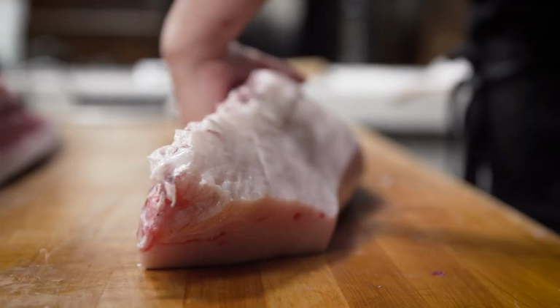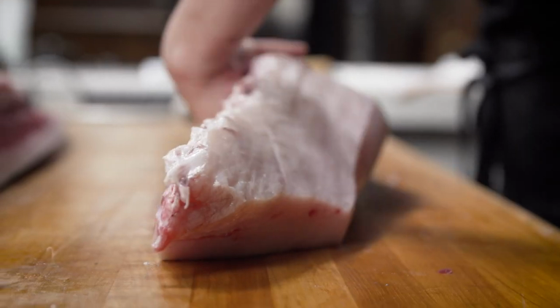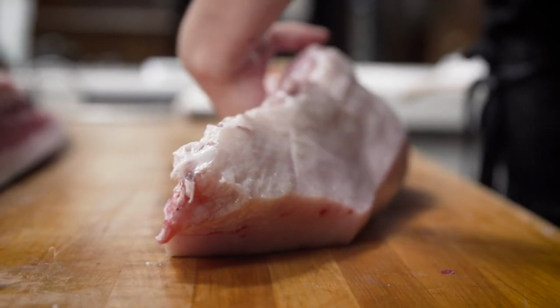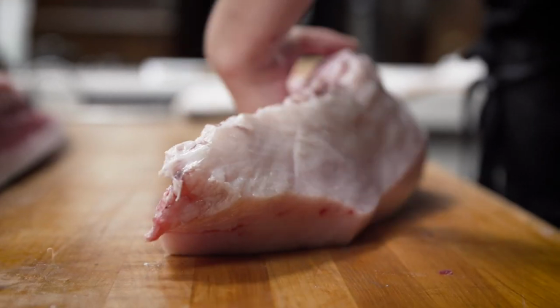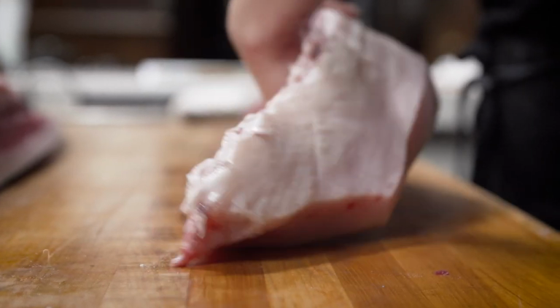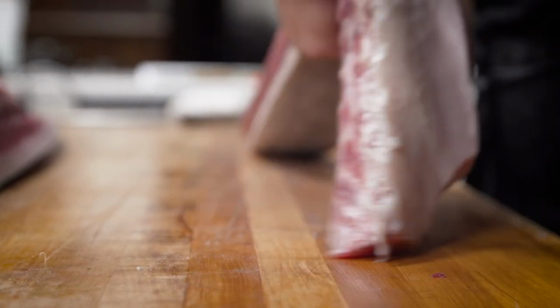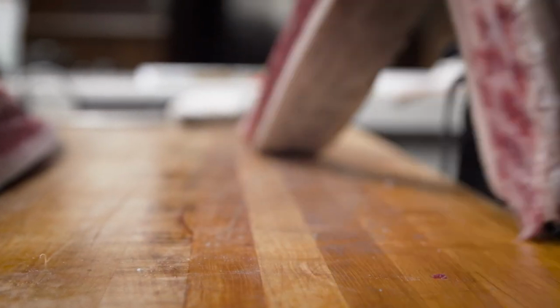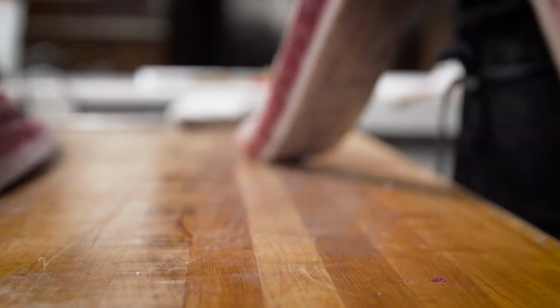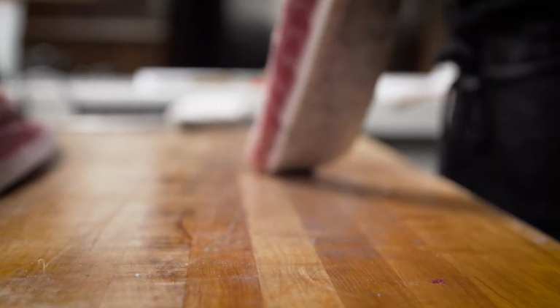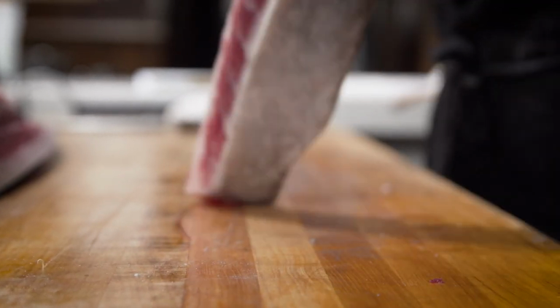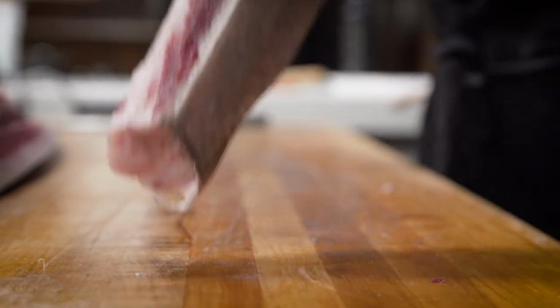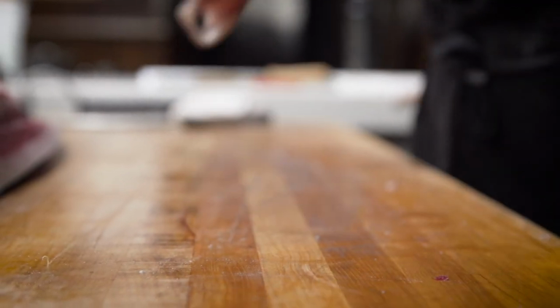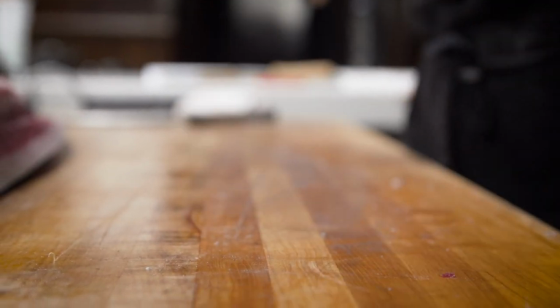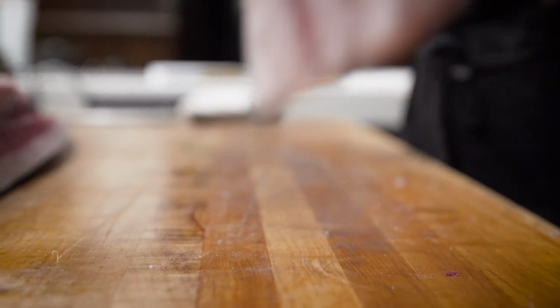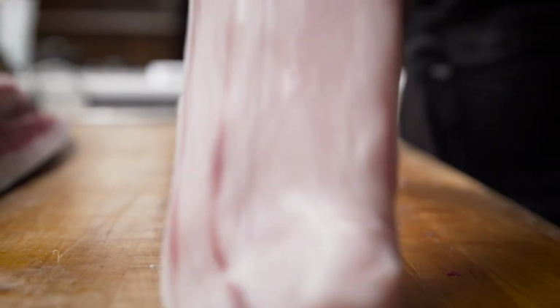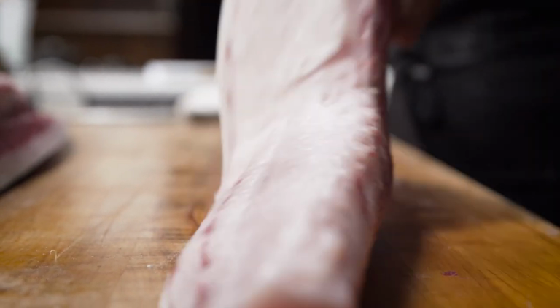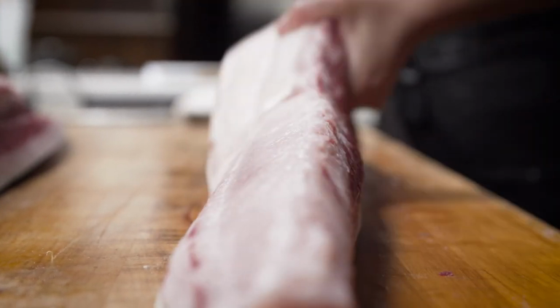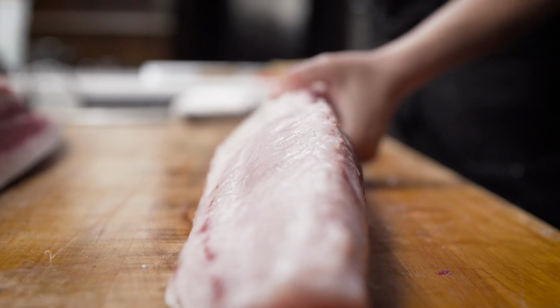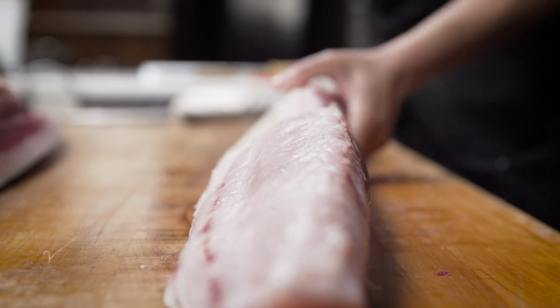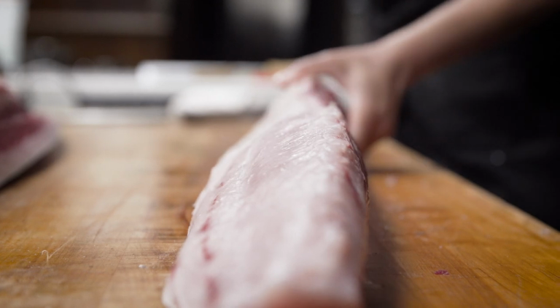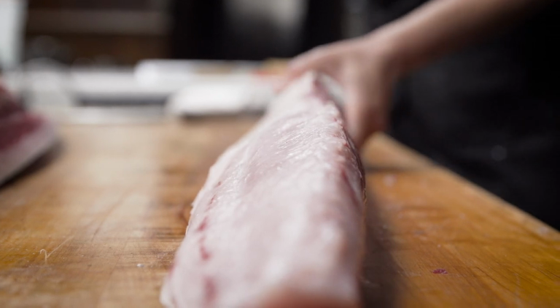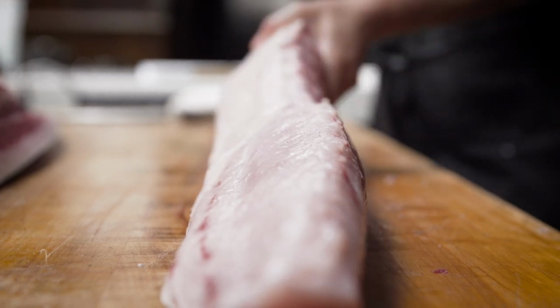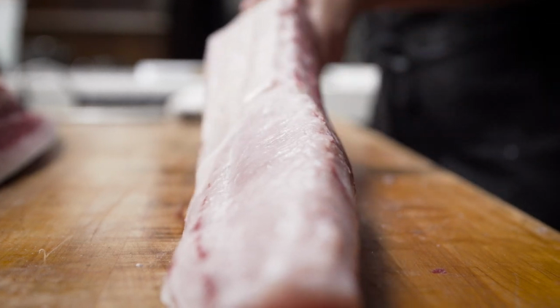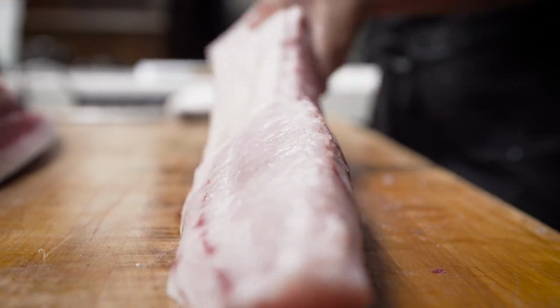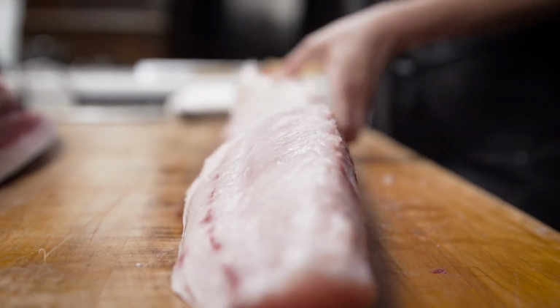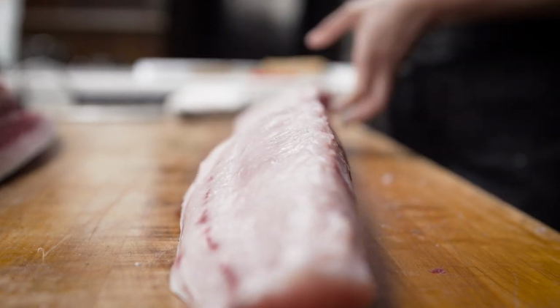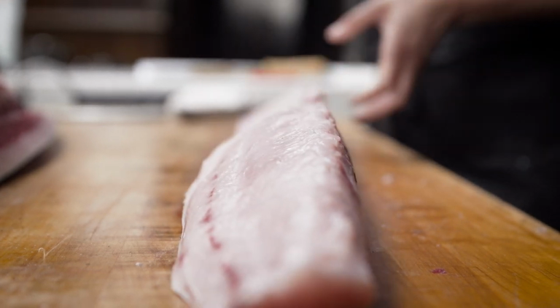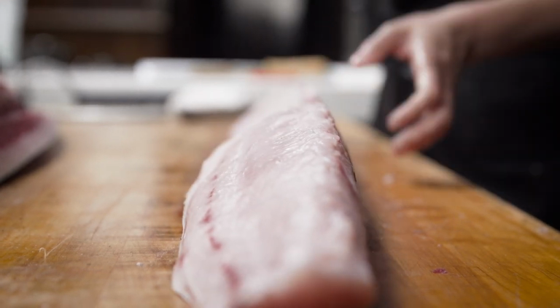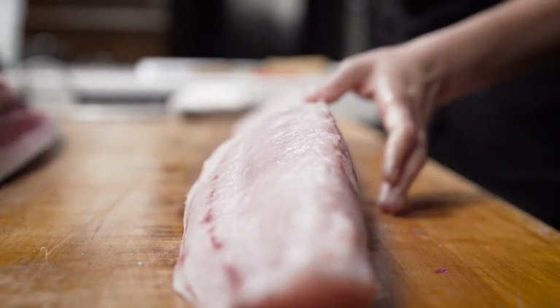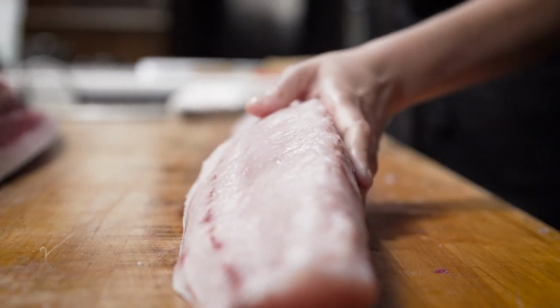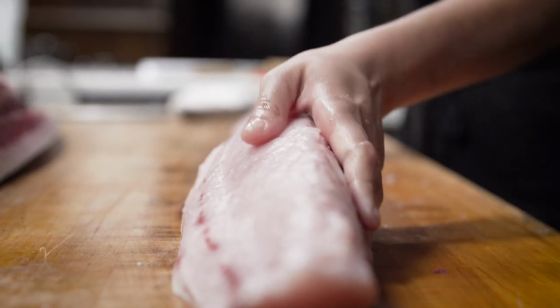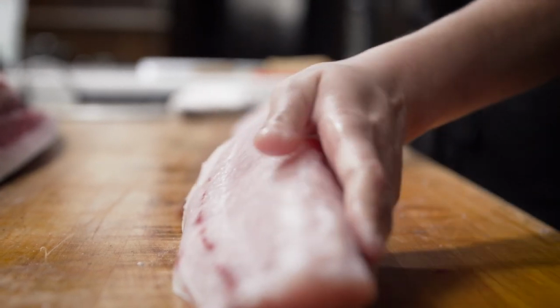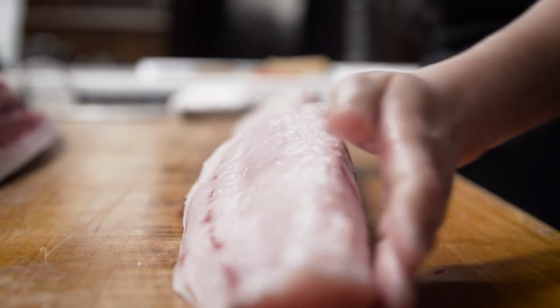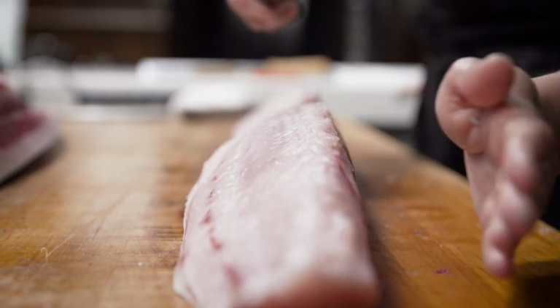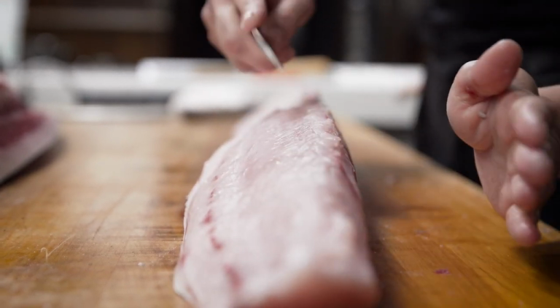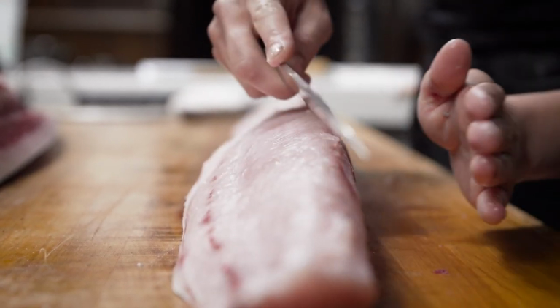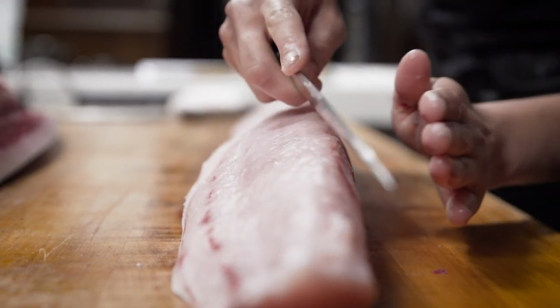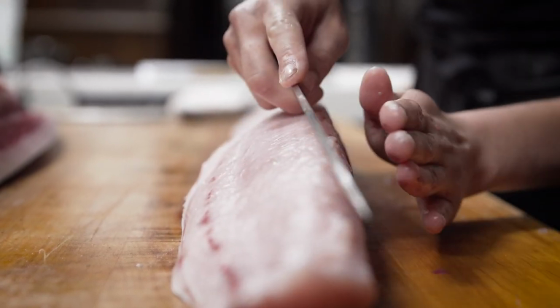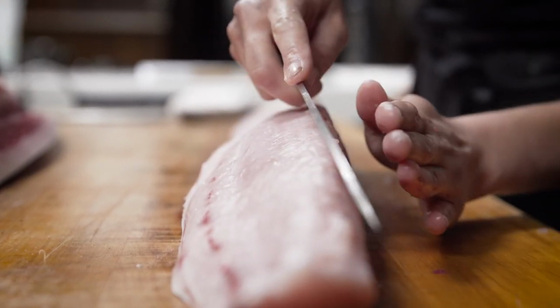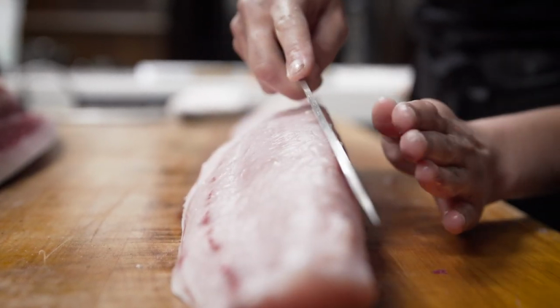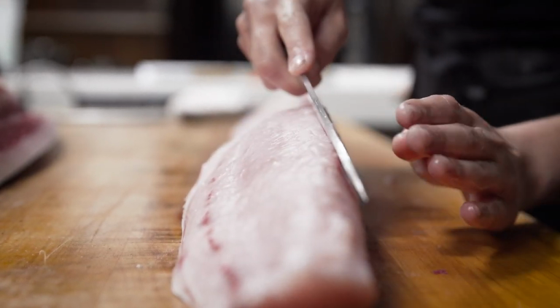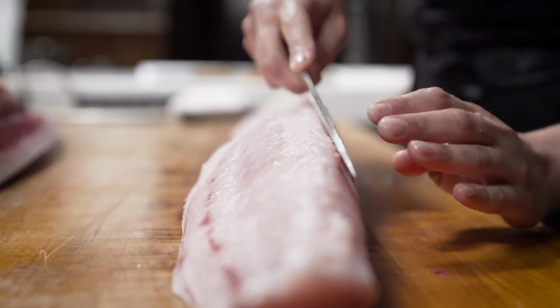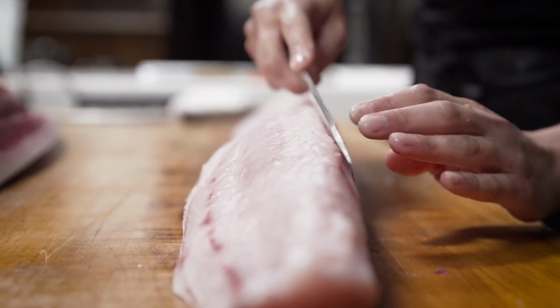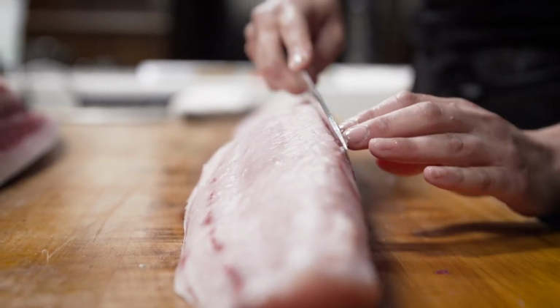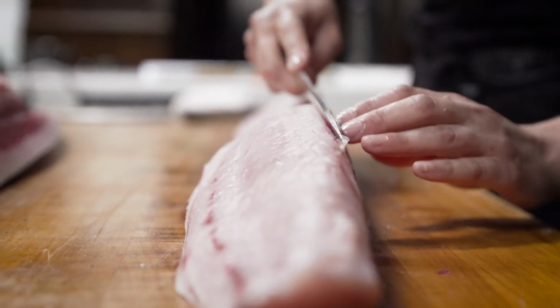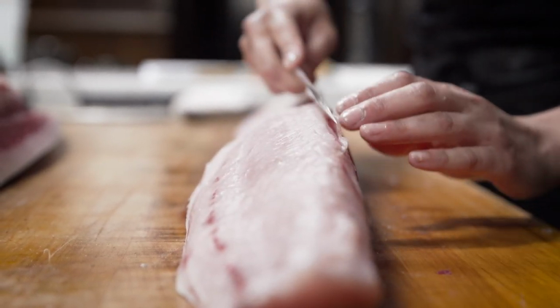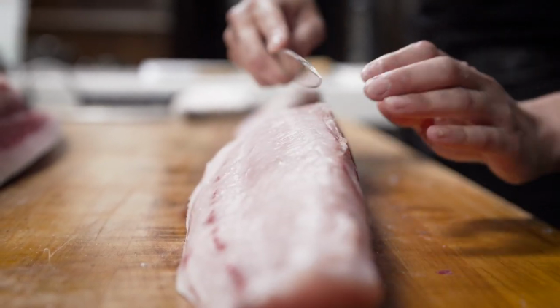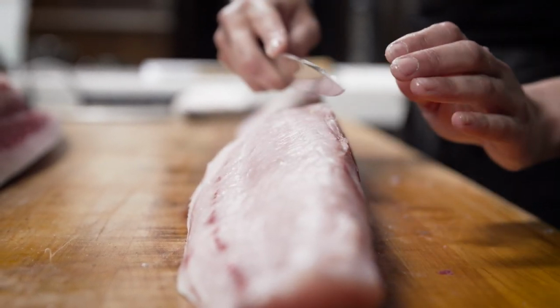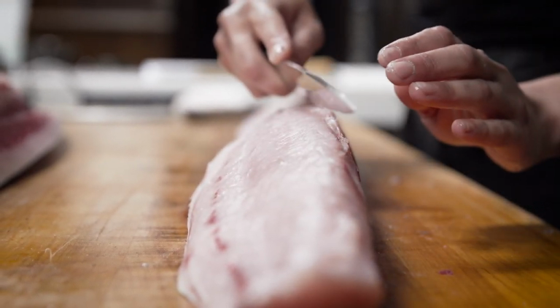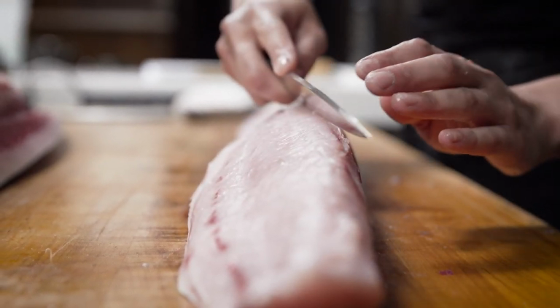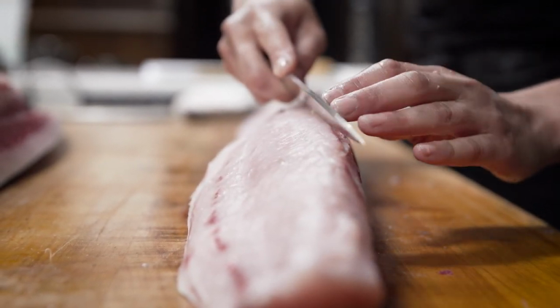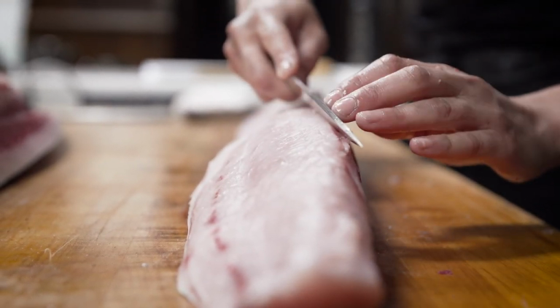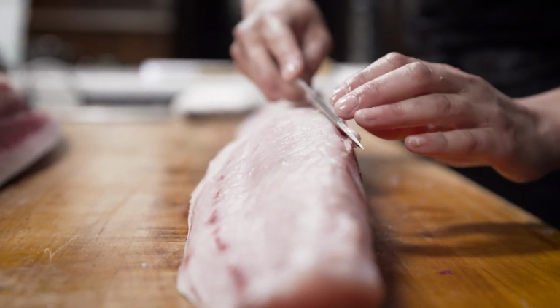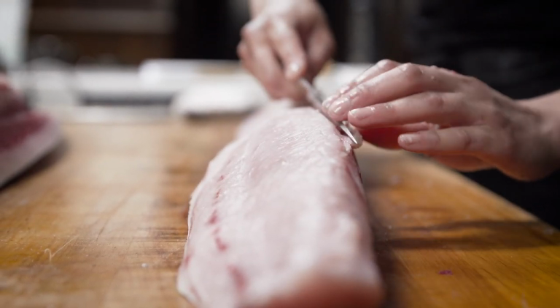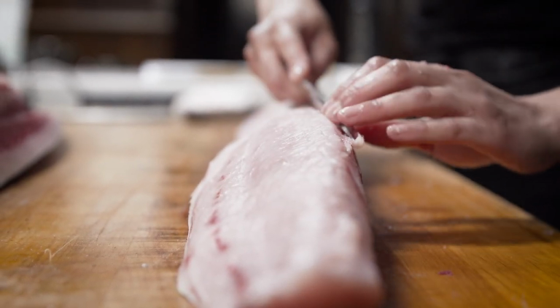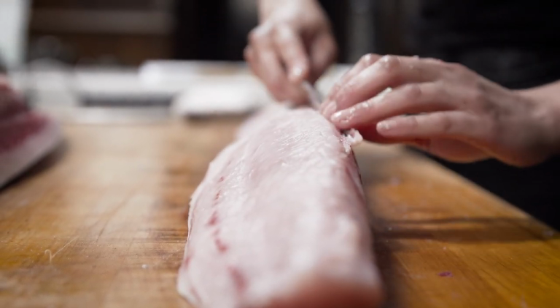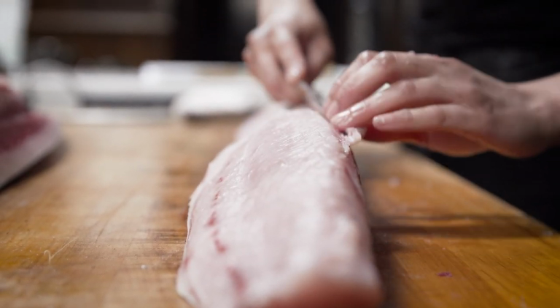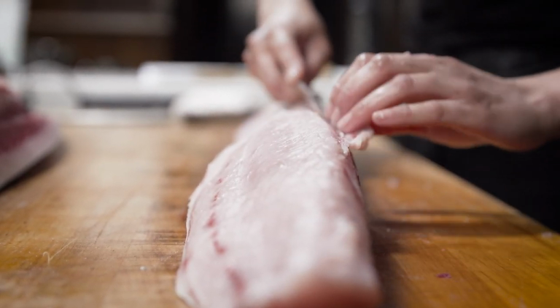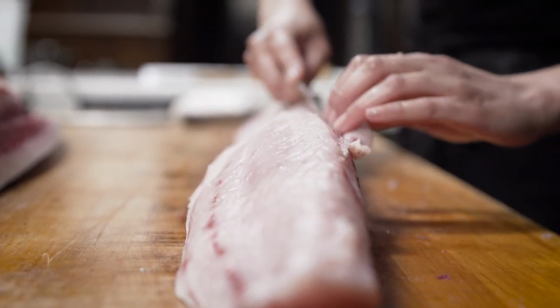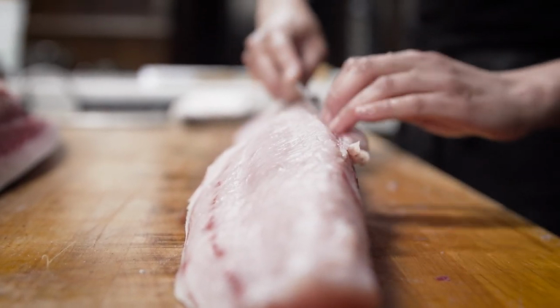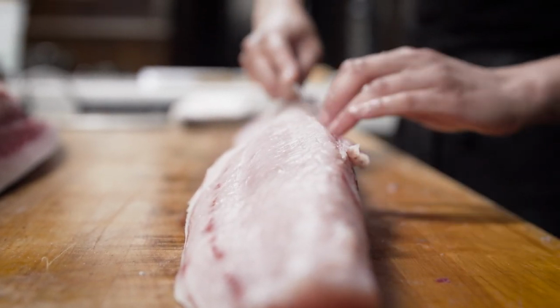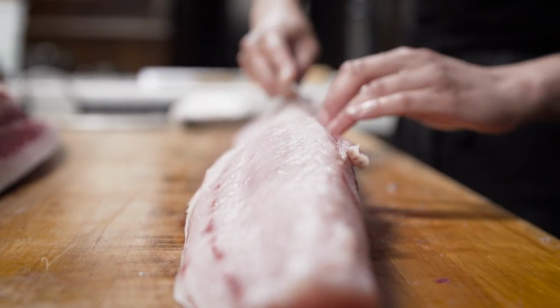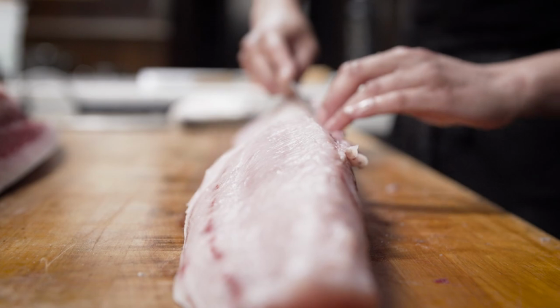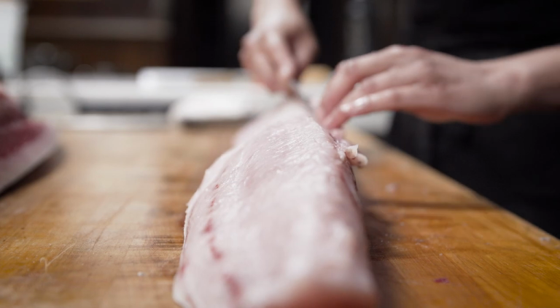Now I'm going to flip the loin and take off some of this bloodline. Again, I'm using long, even strokes.